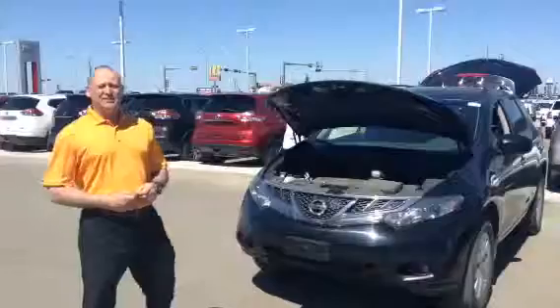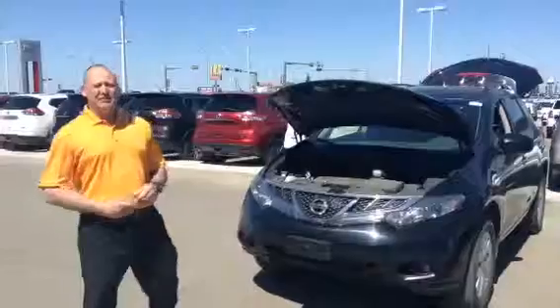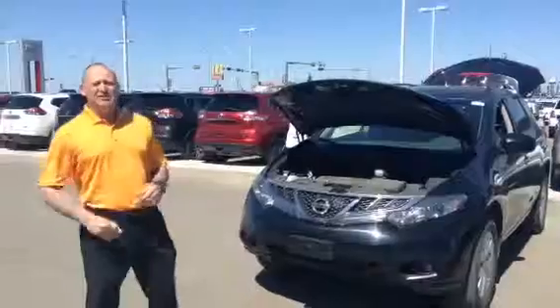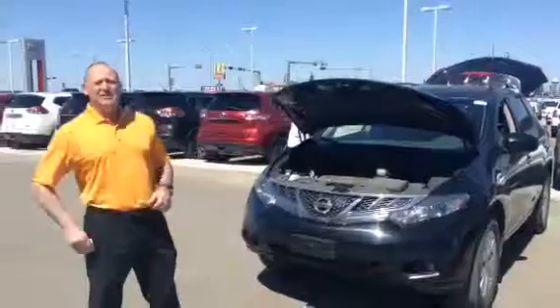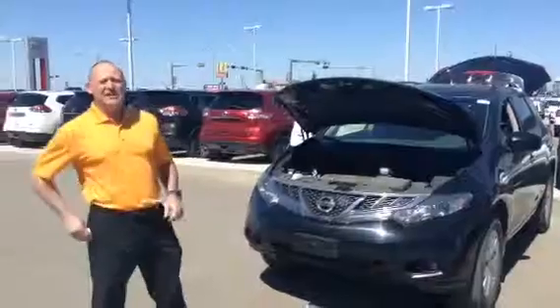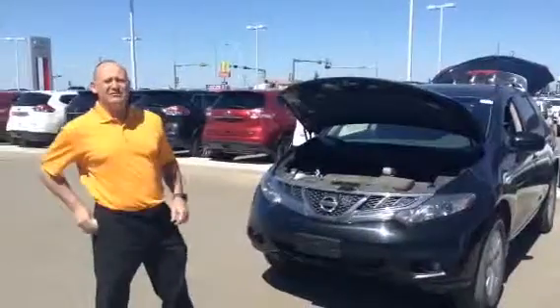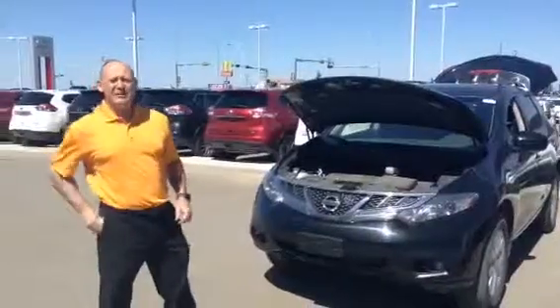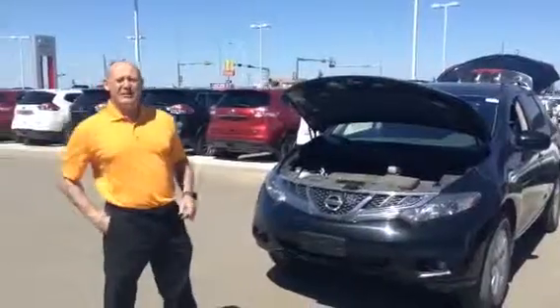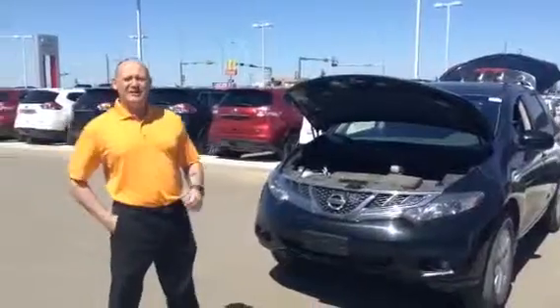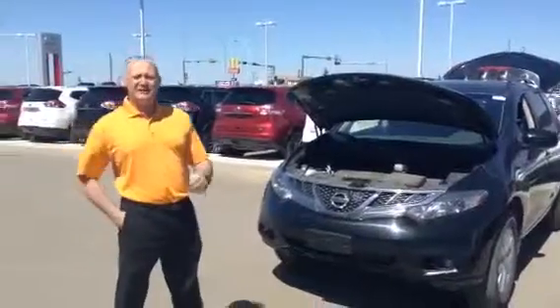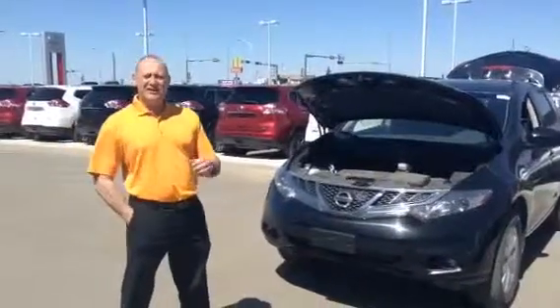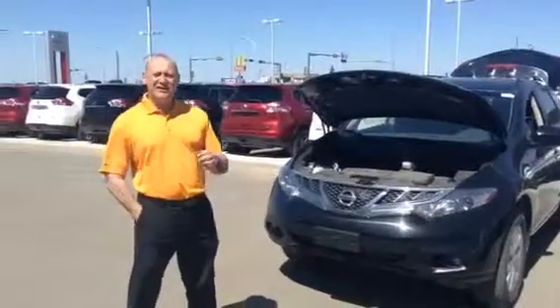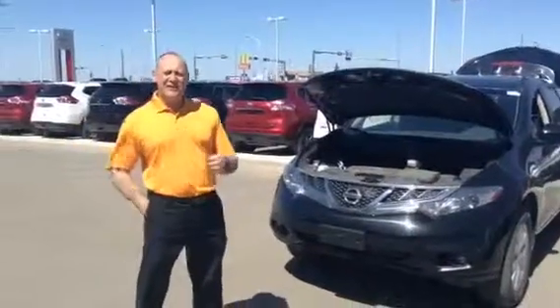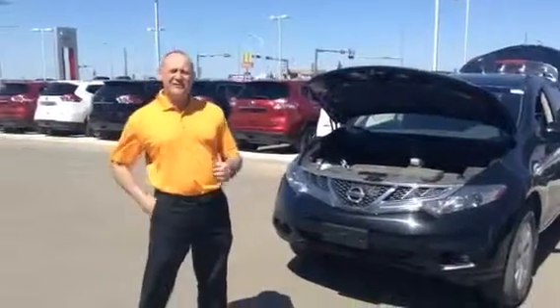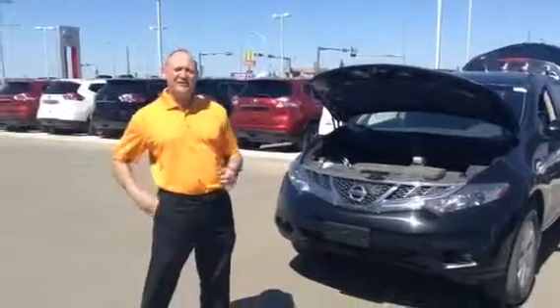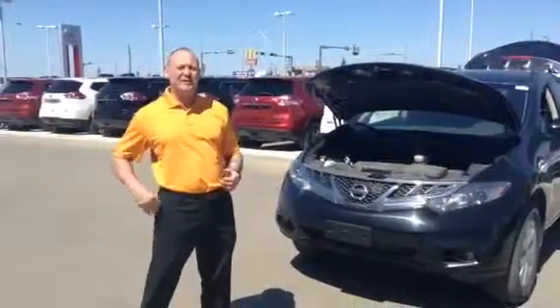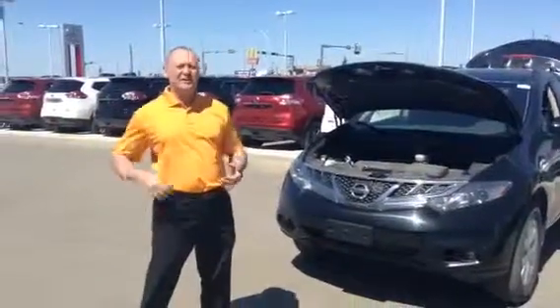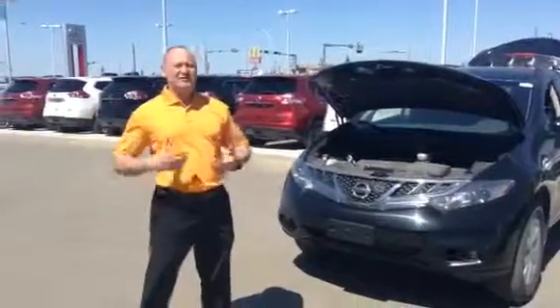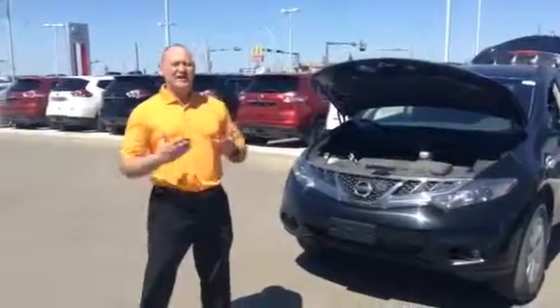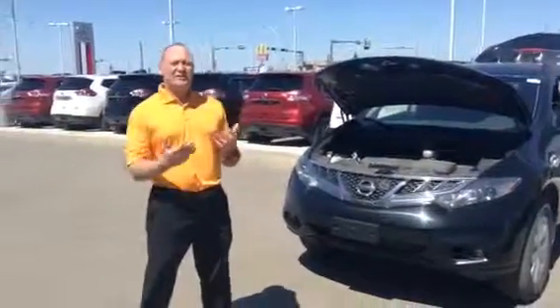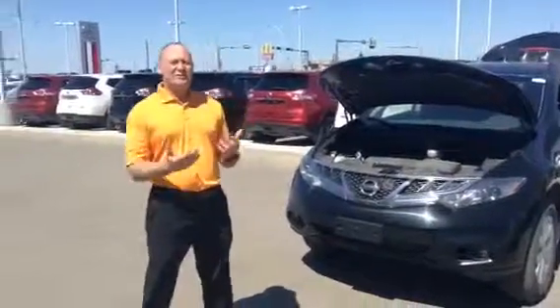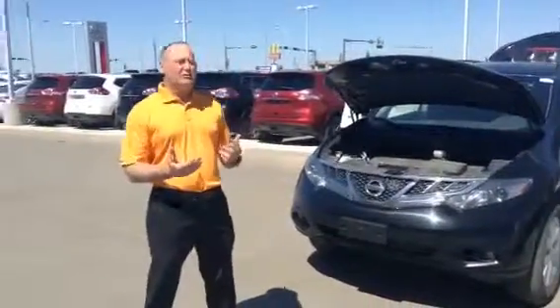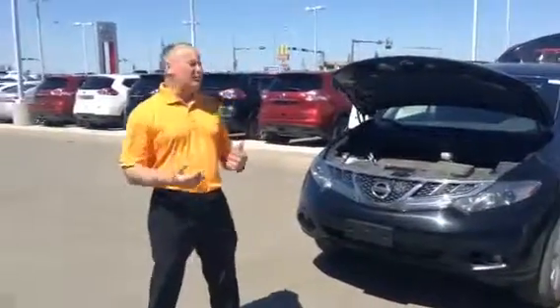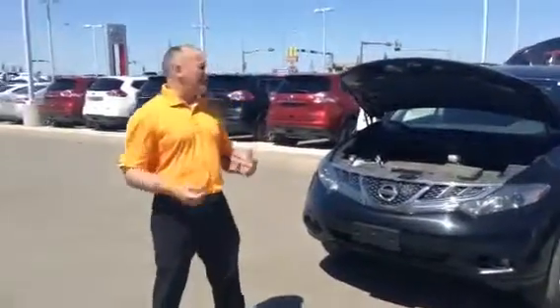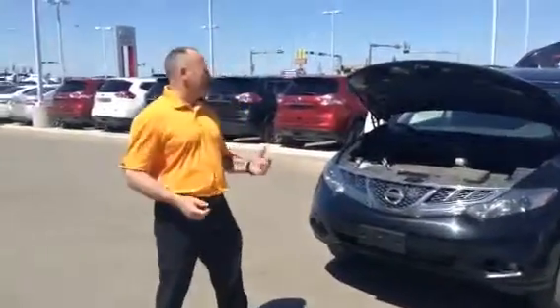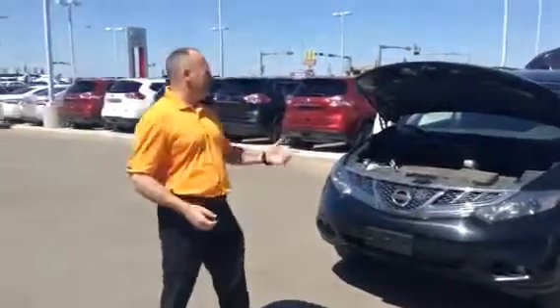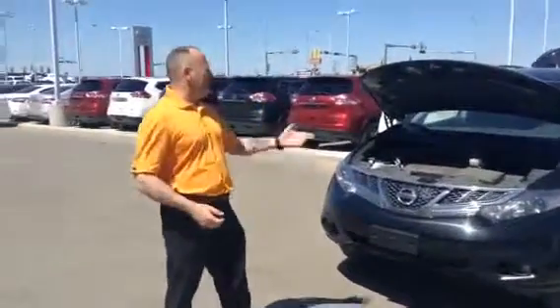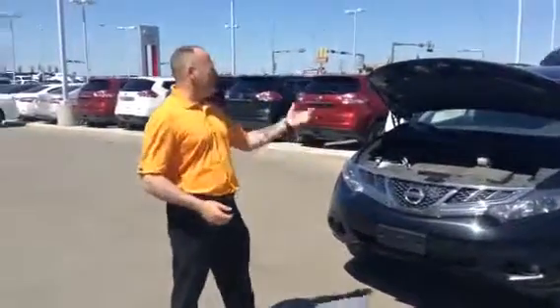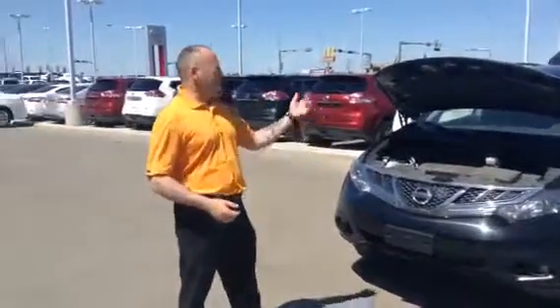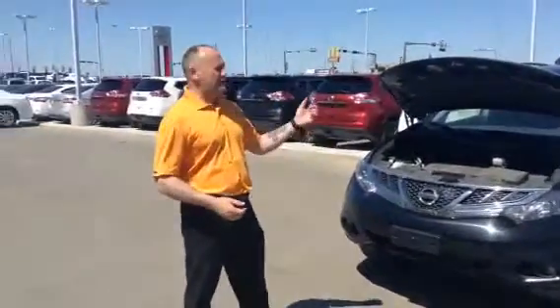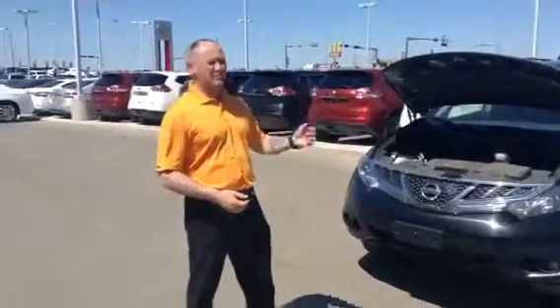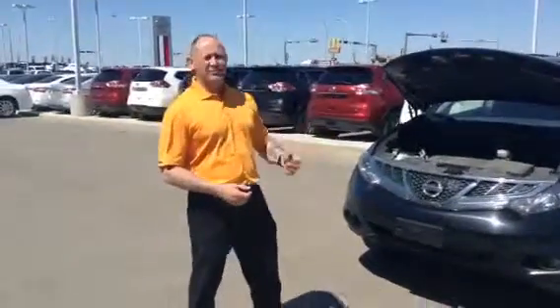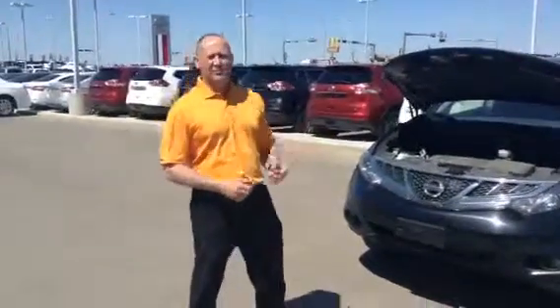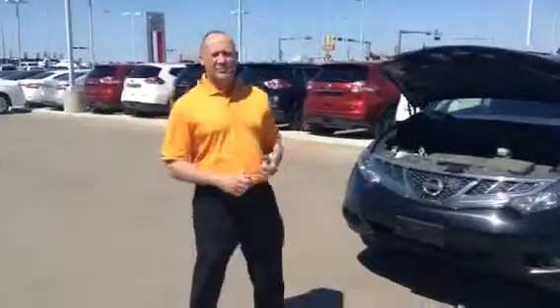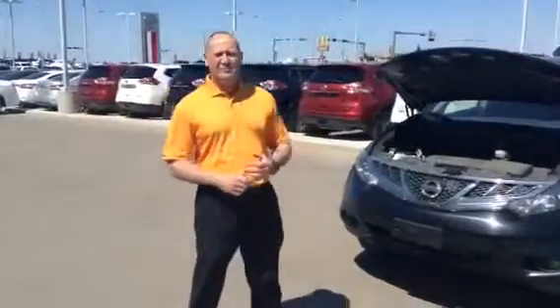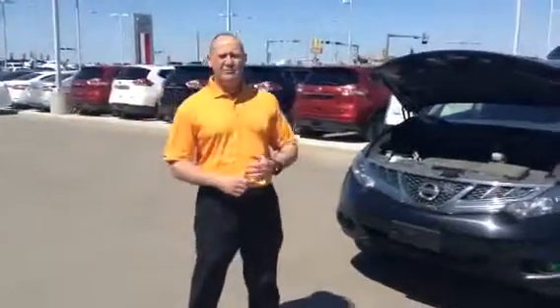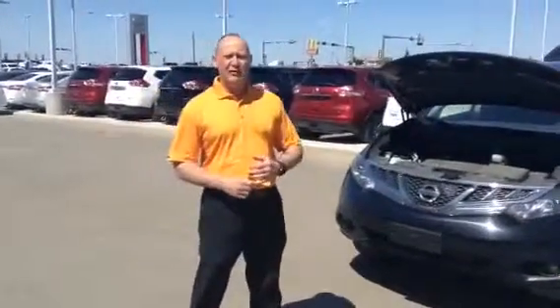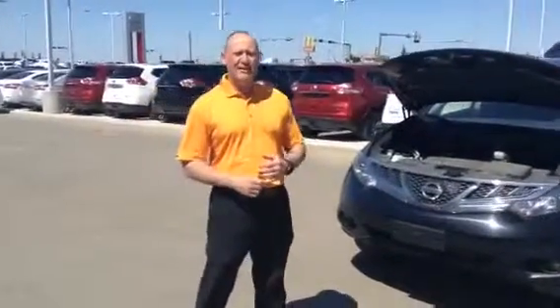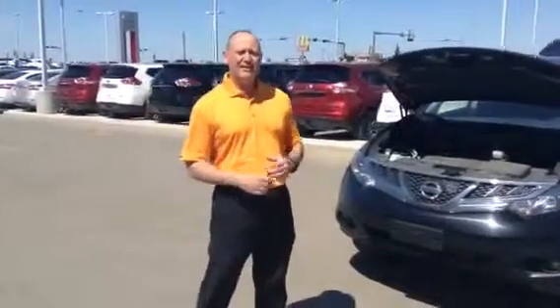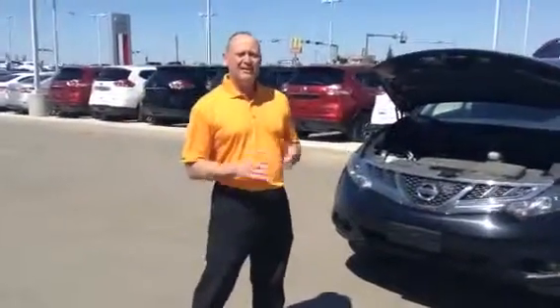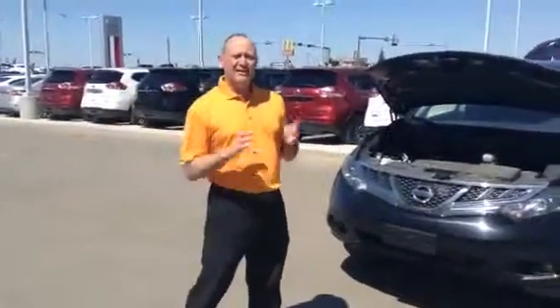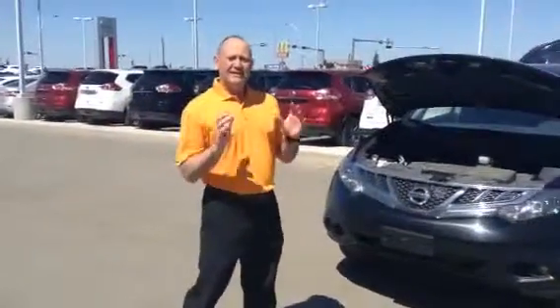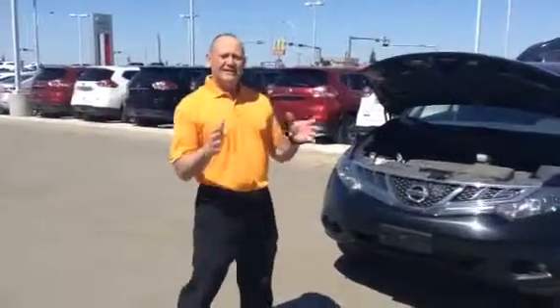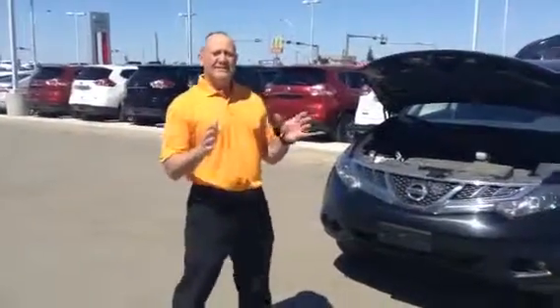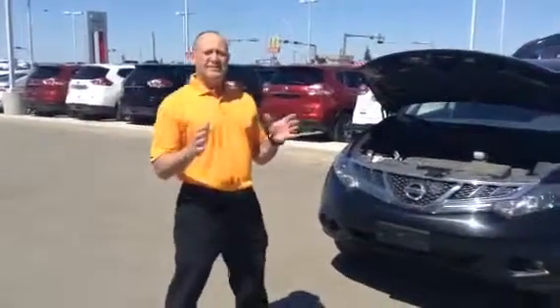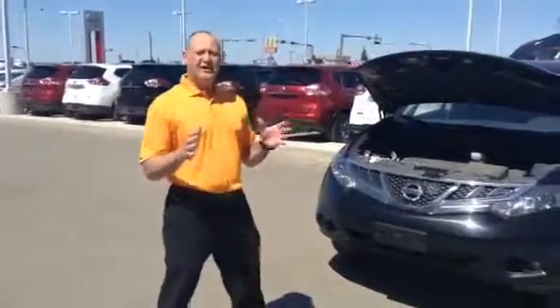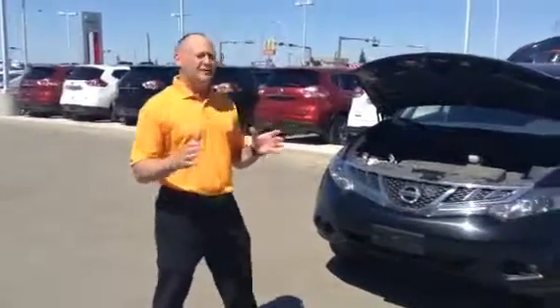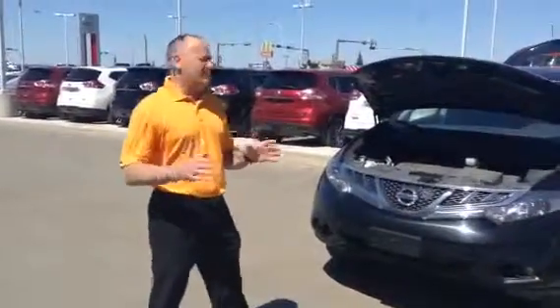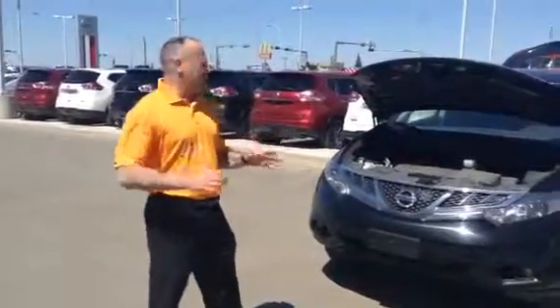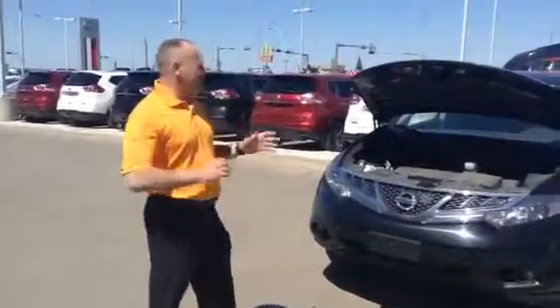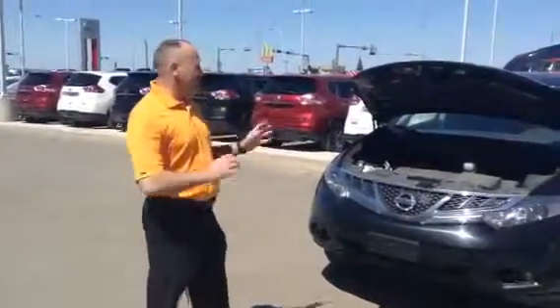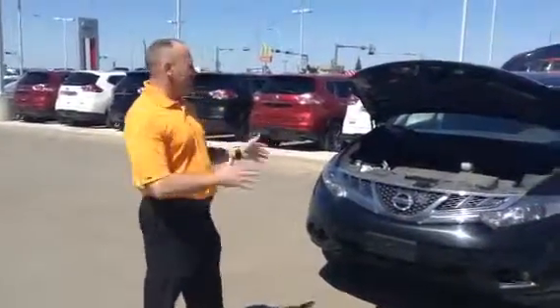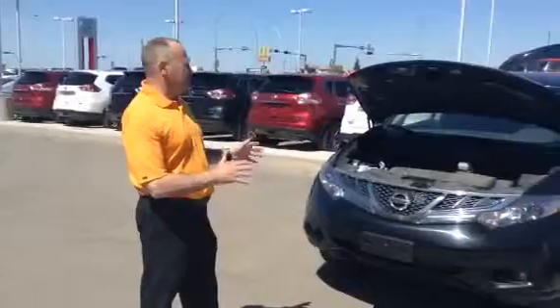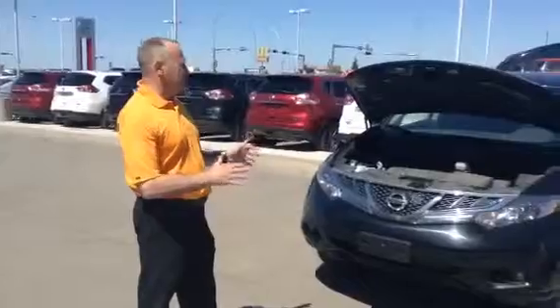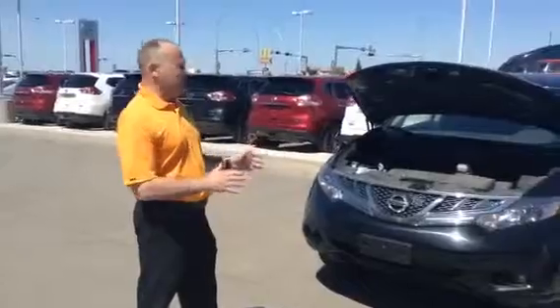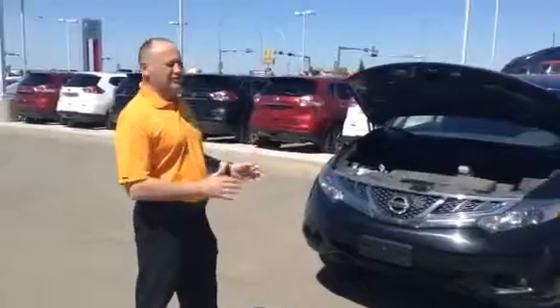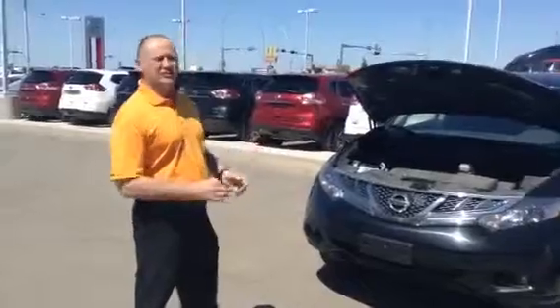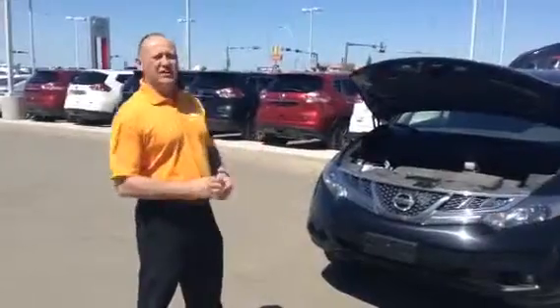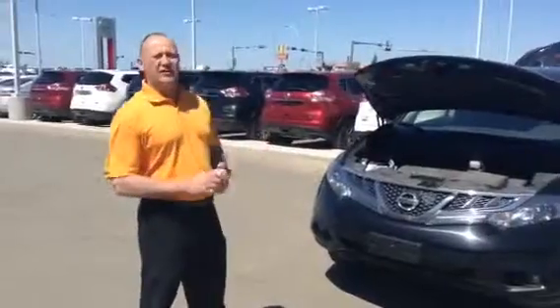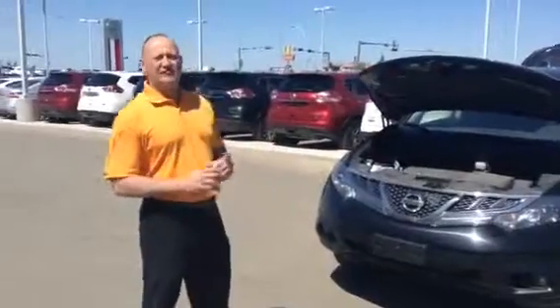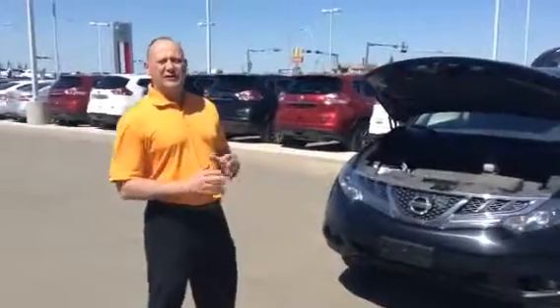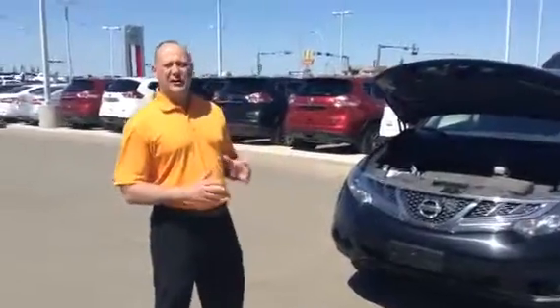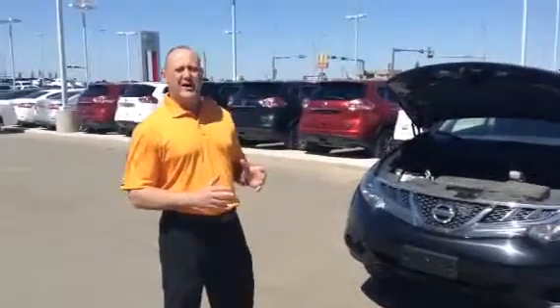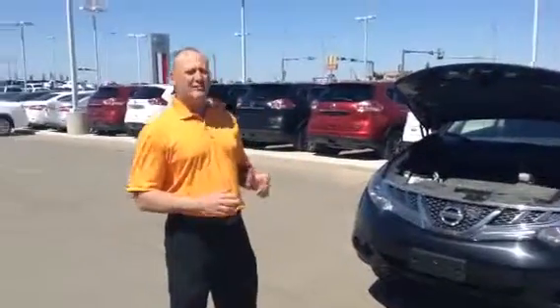It's Dwayne Sachs from Adelaide Nissan. How are you doing? Thanks for inquiring about a 2013 Murano. Let me tell you Mike, these vehicles are phenomenal.